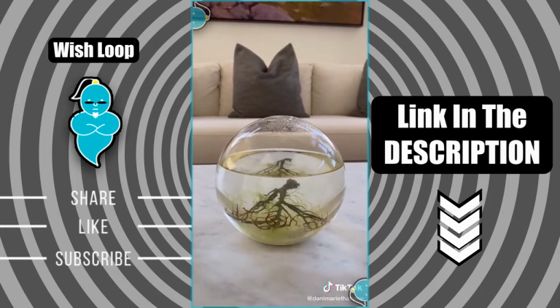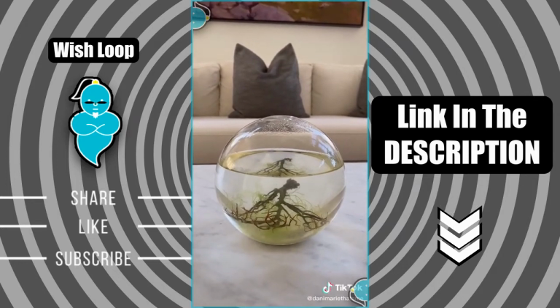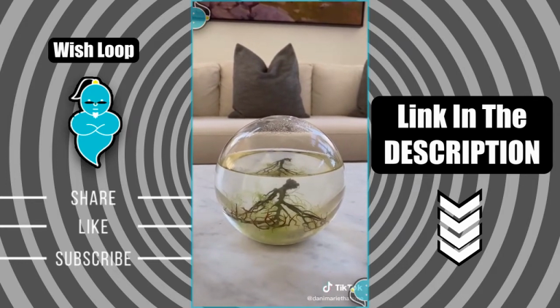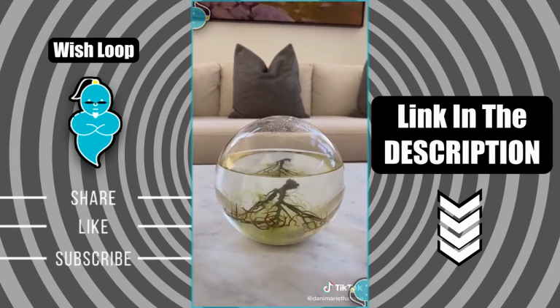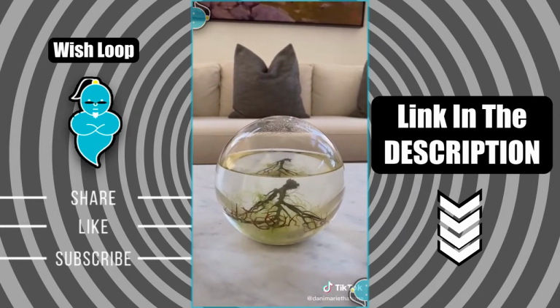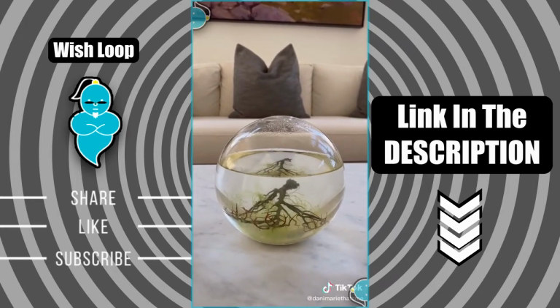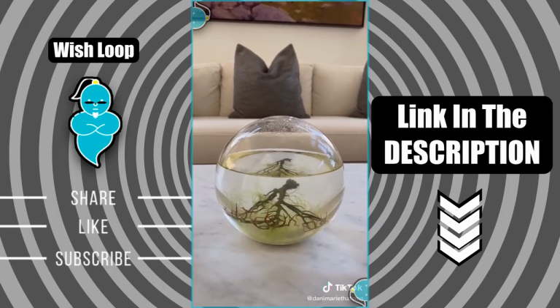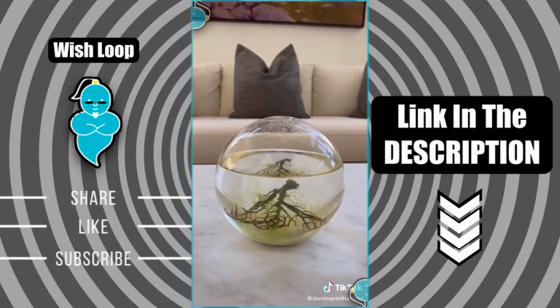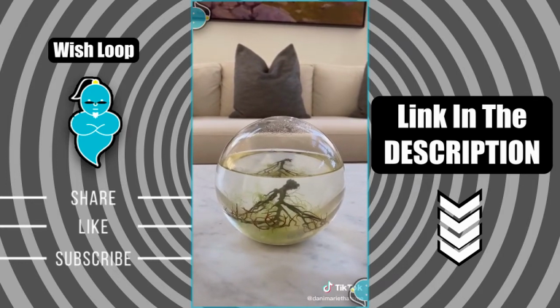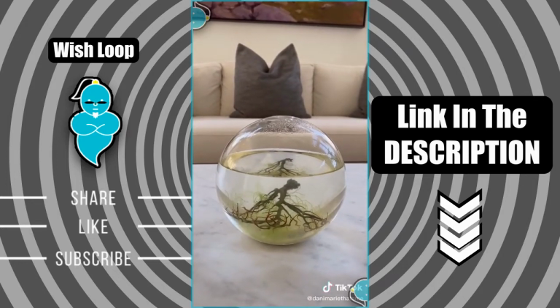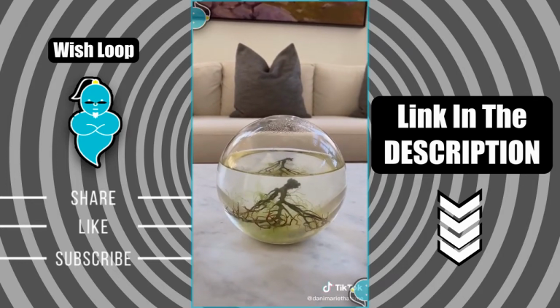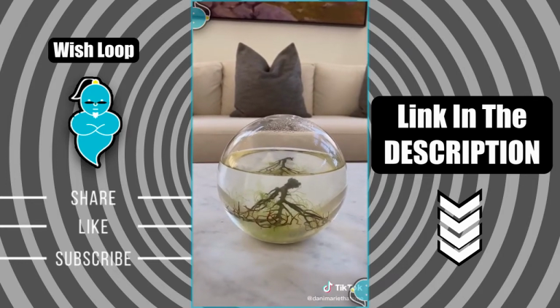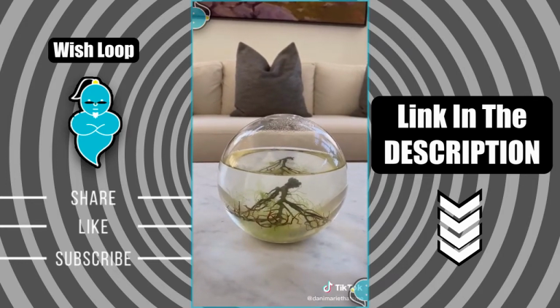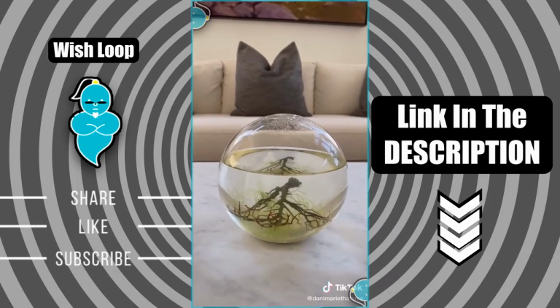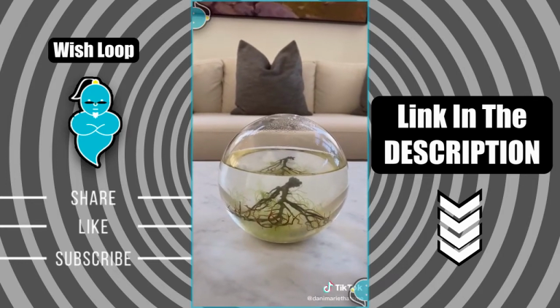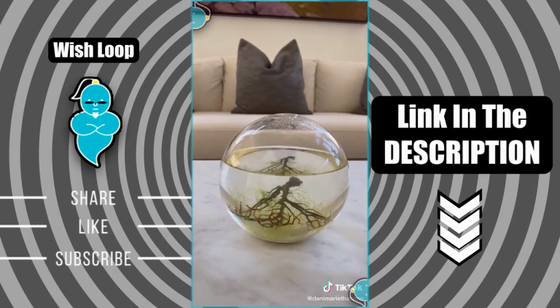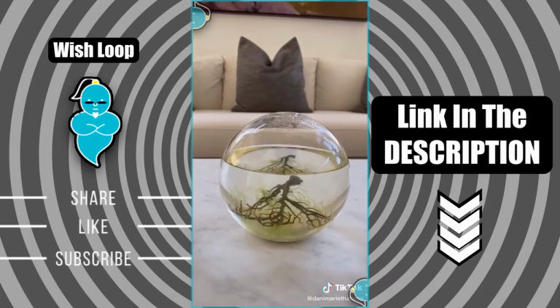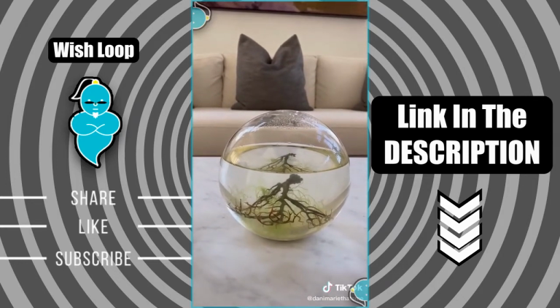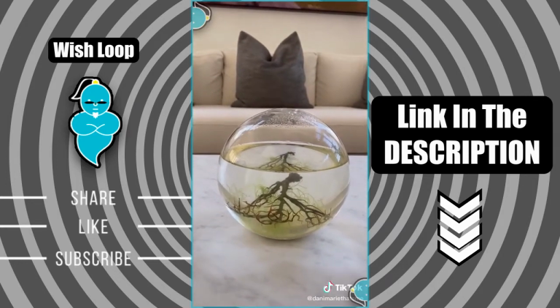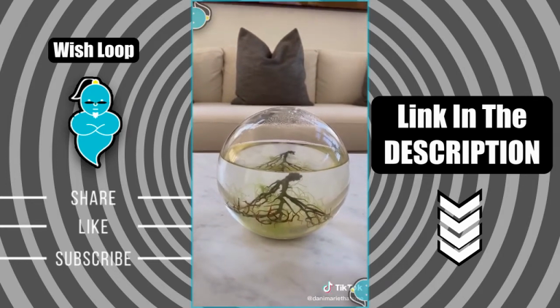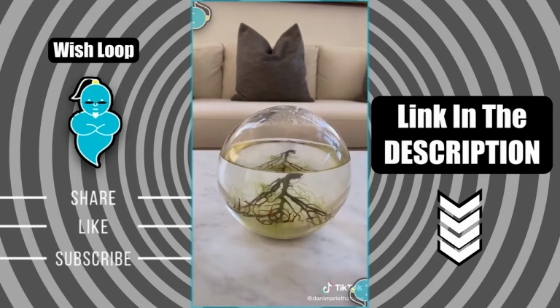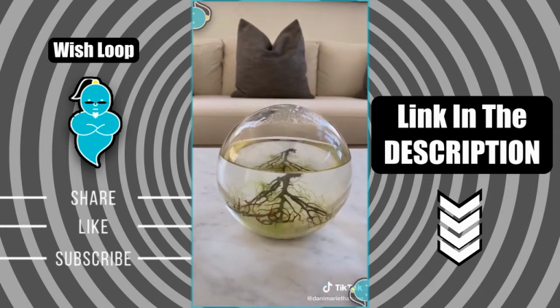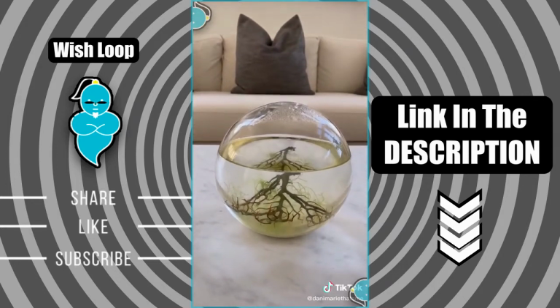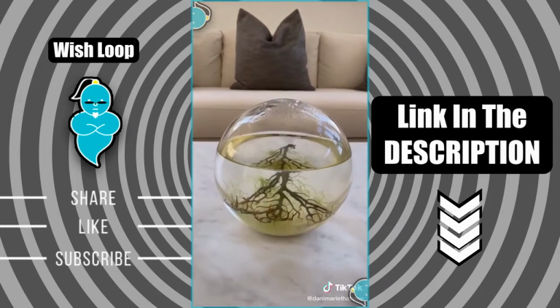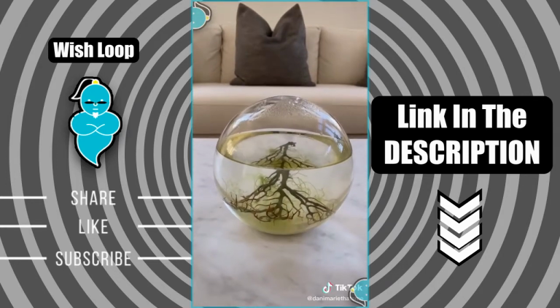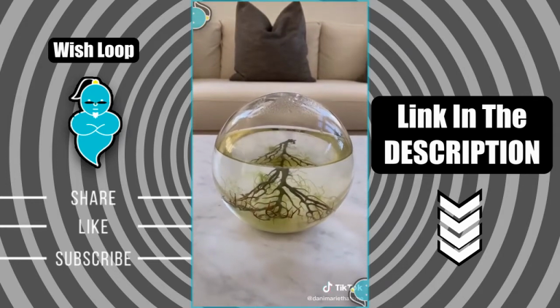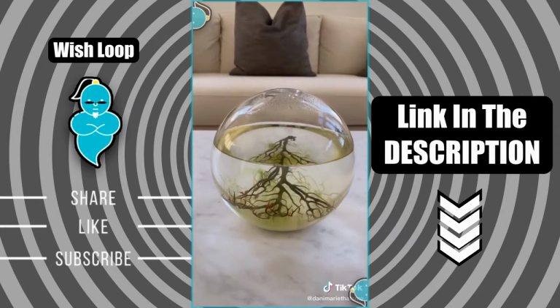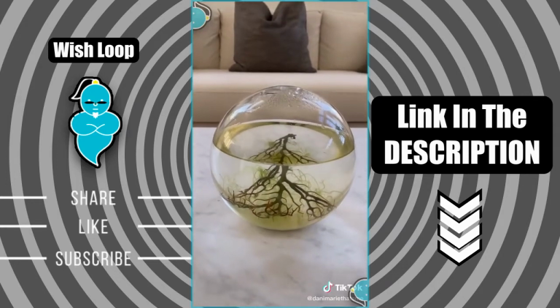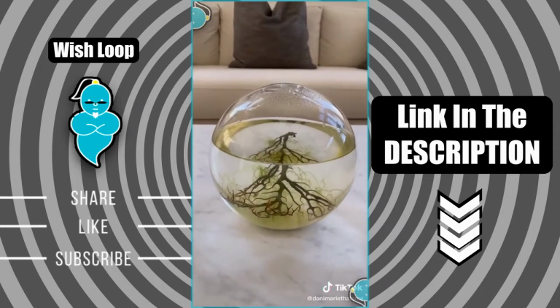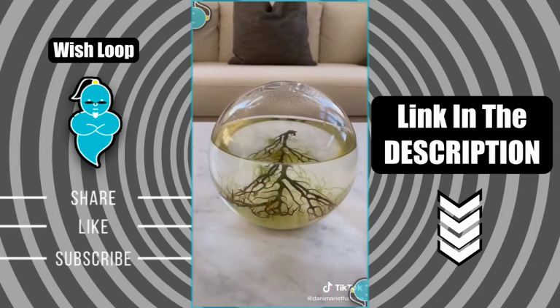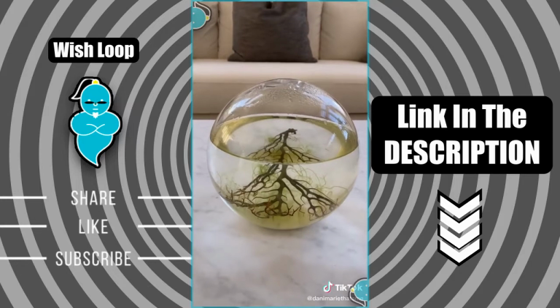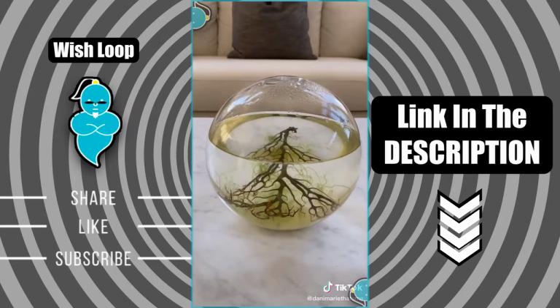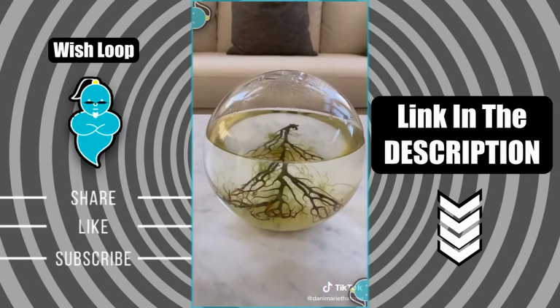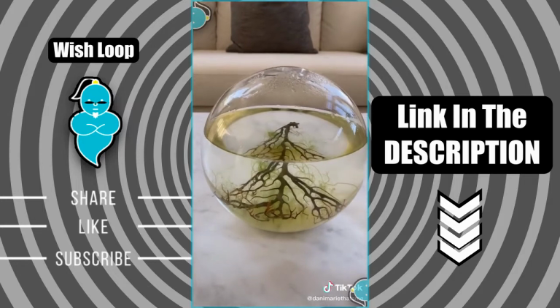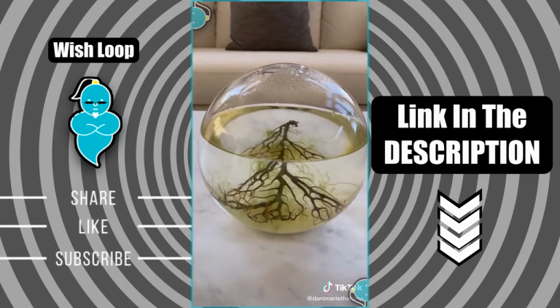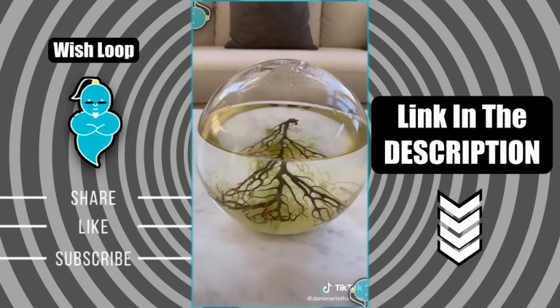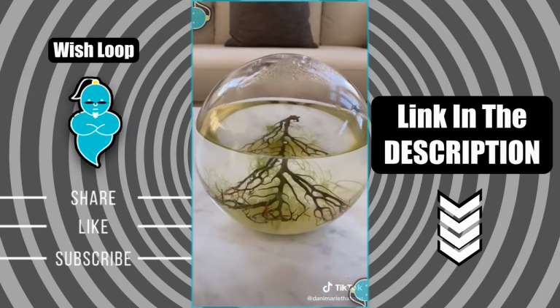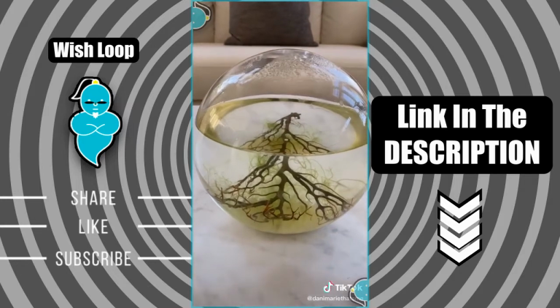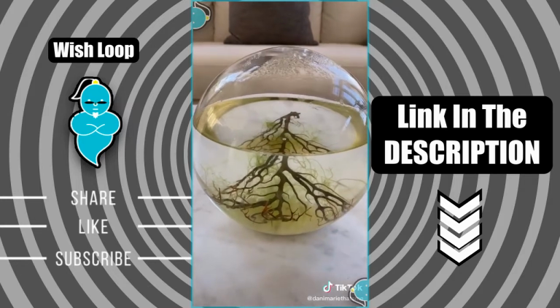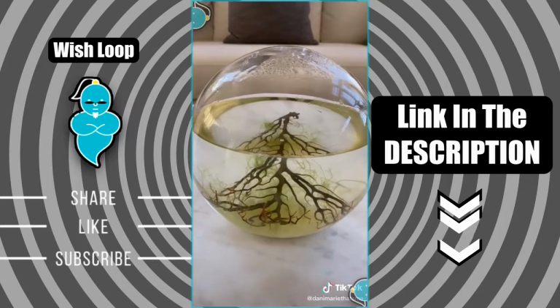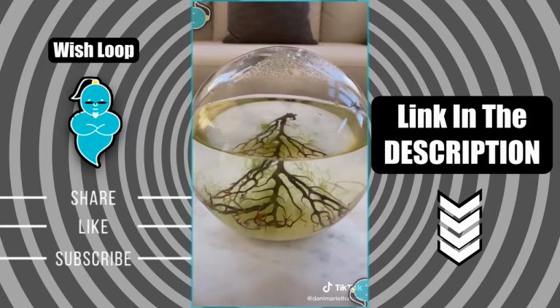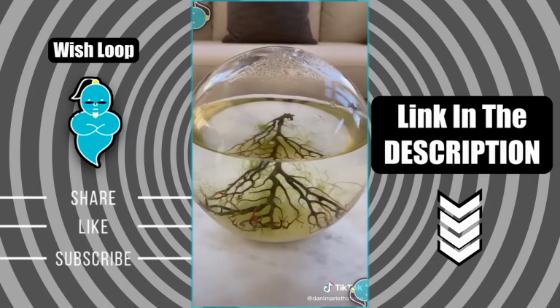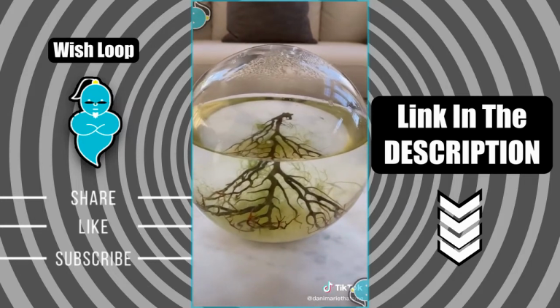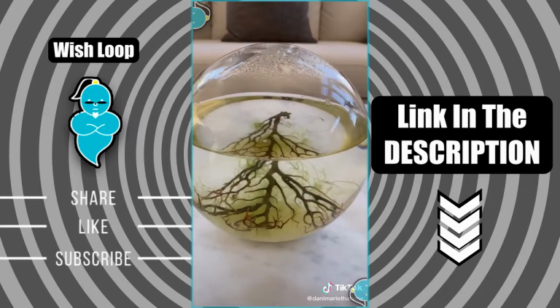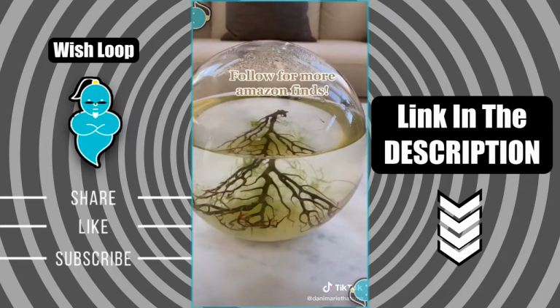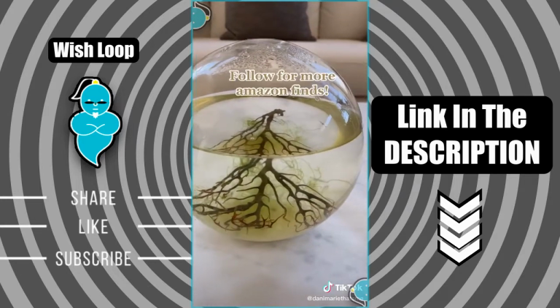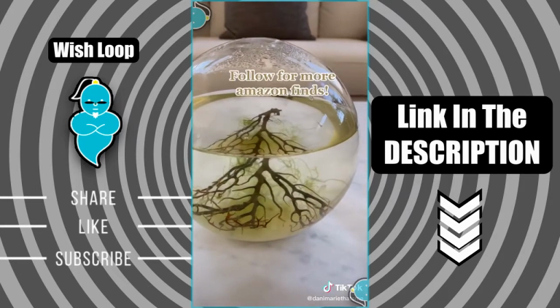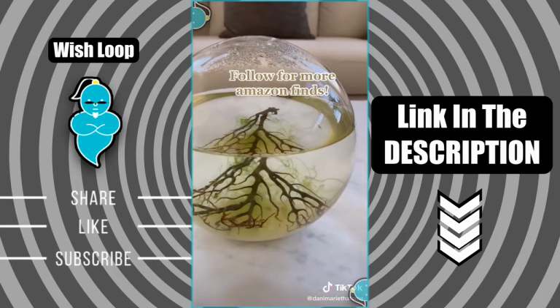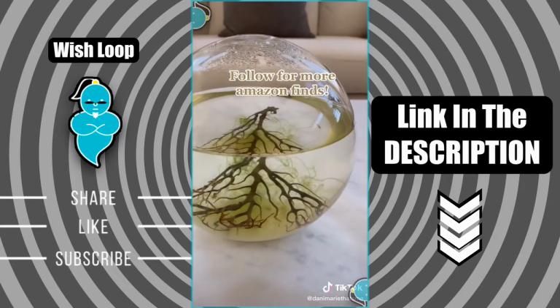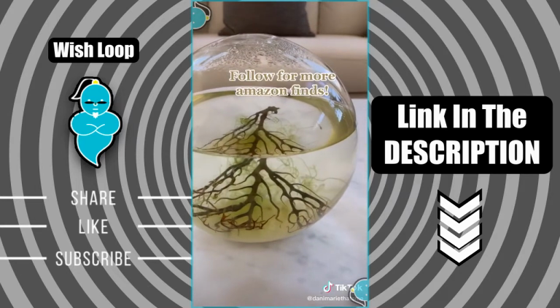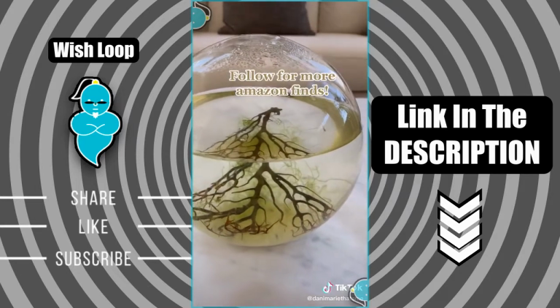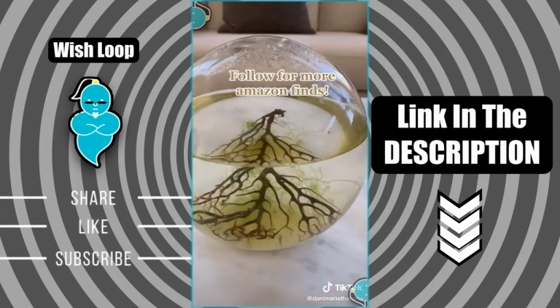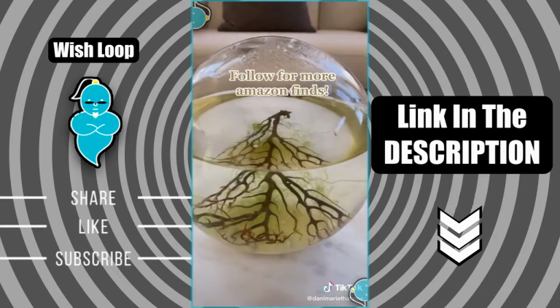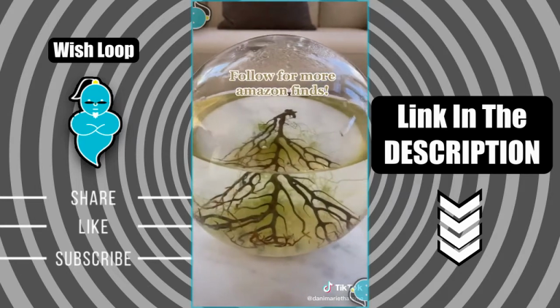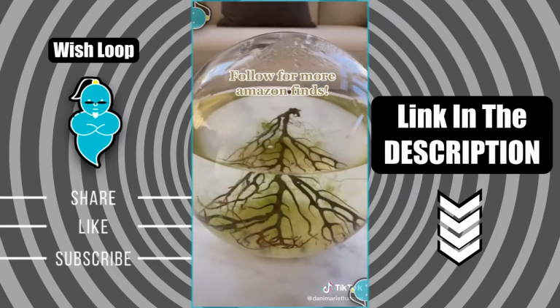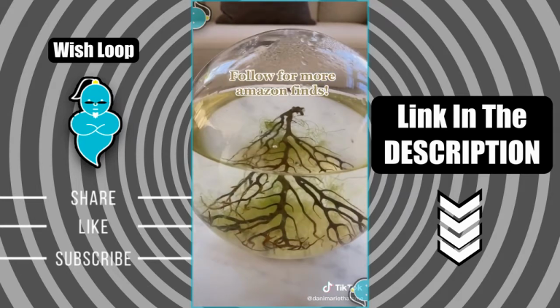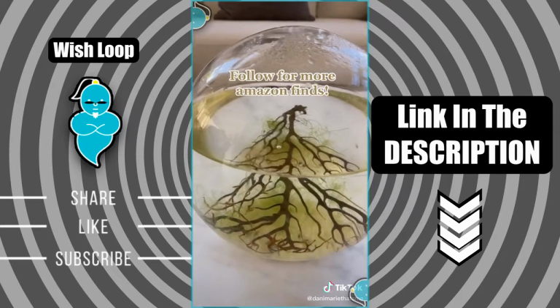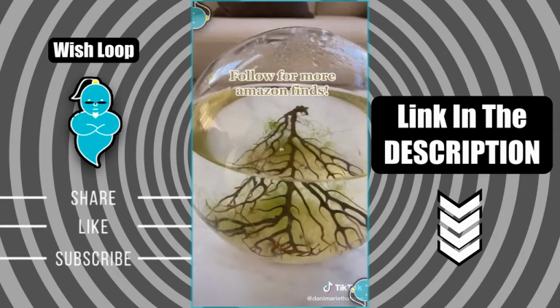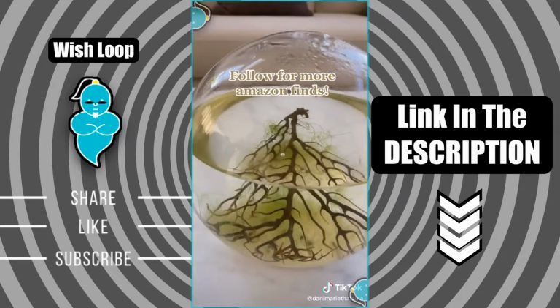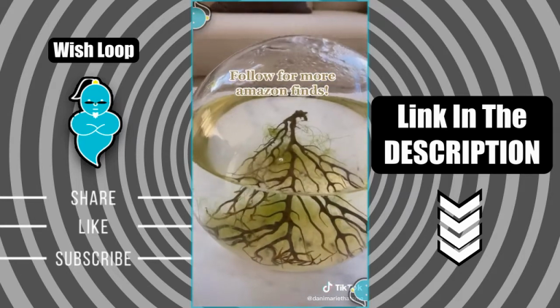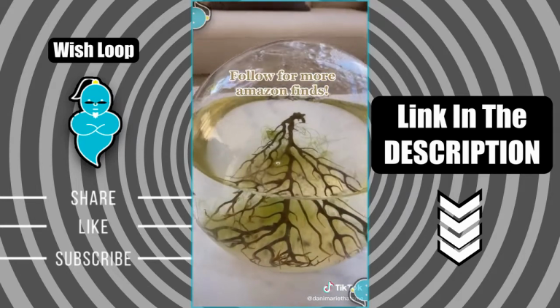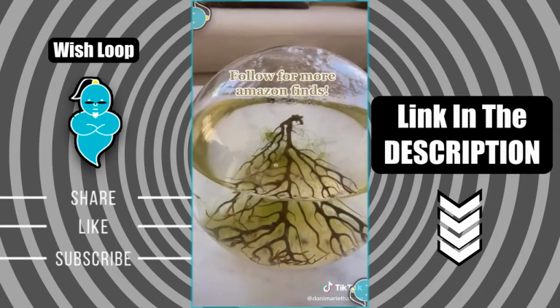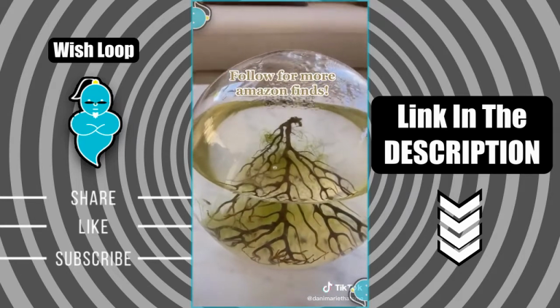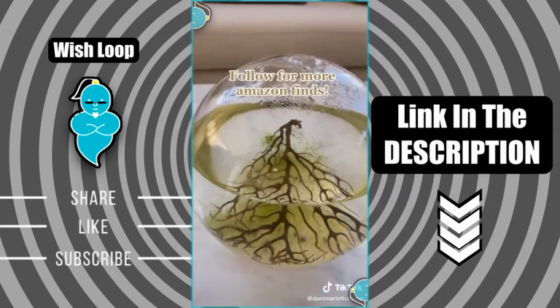If you did end up getting one, make sure you tag me in this video — I would love to see. And follow me for more unique products and home design tips.